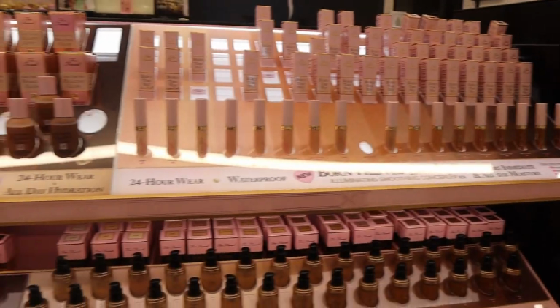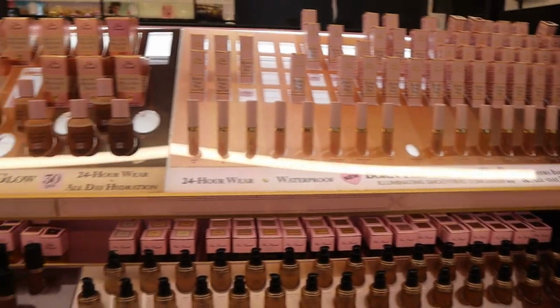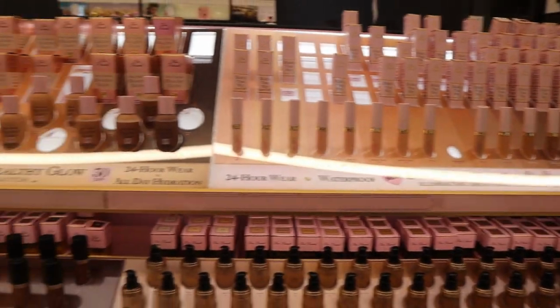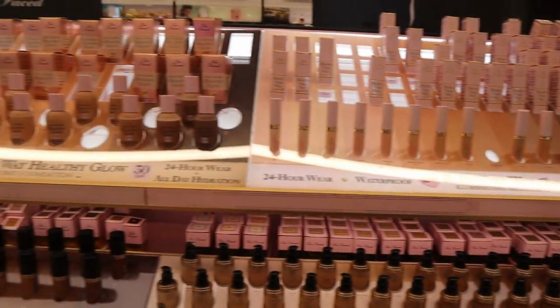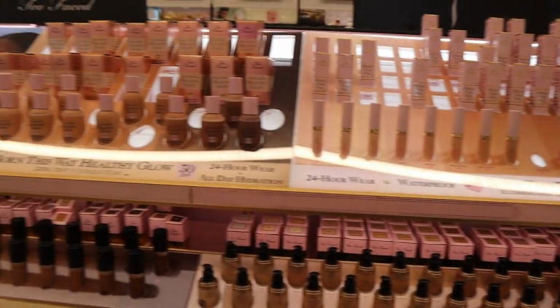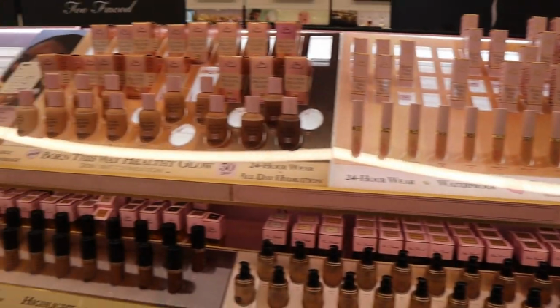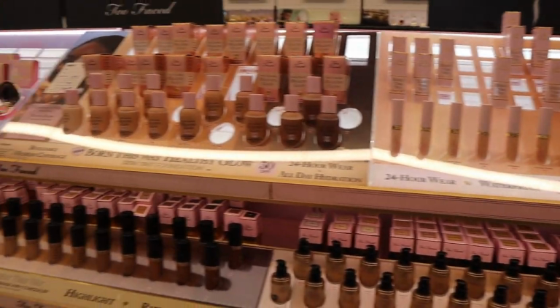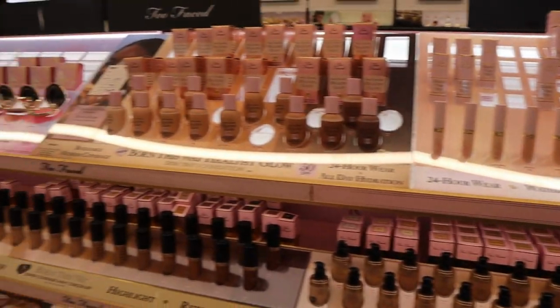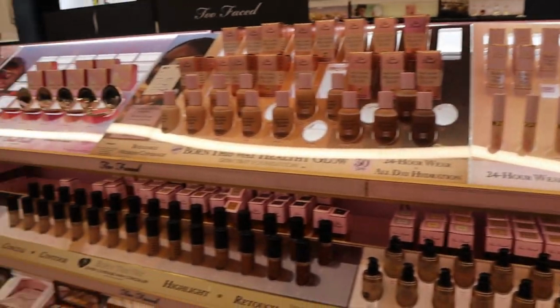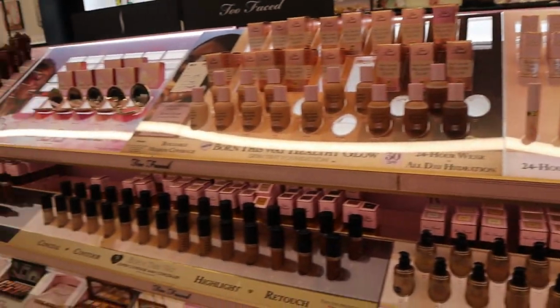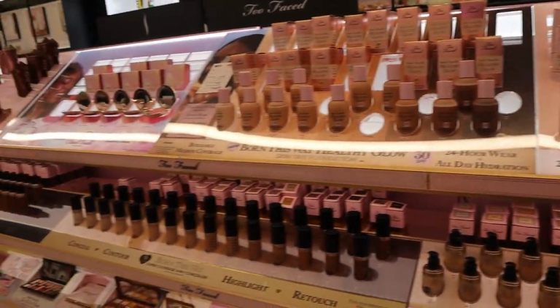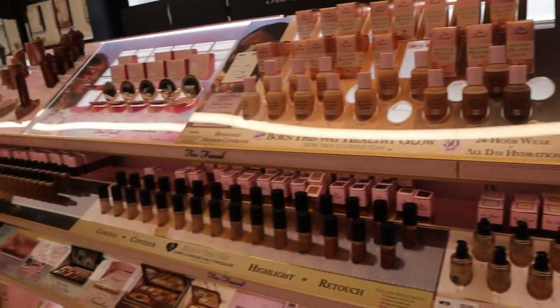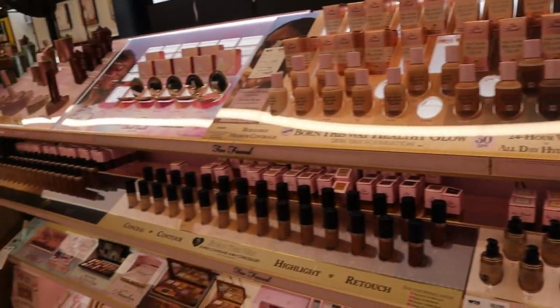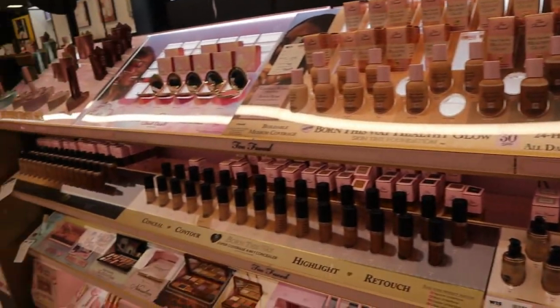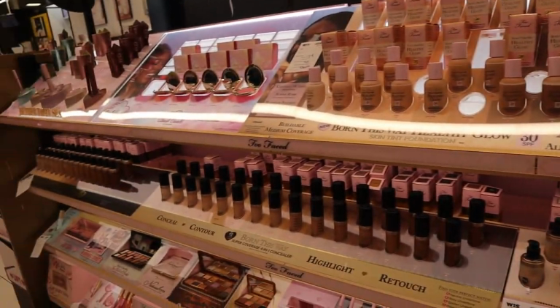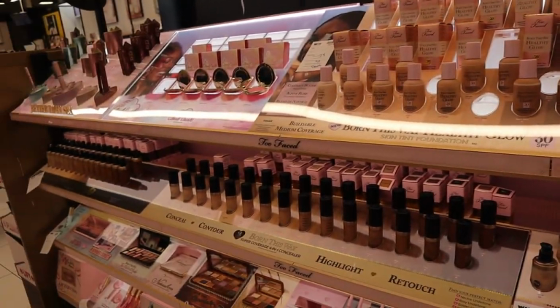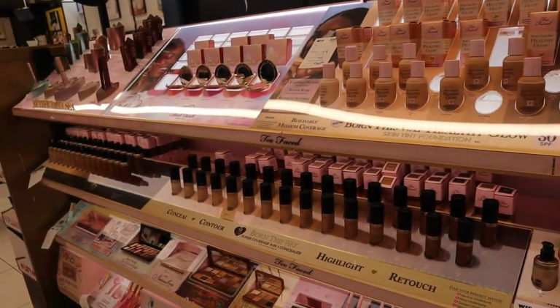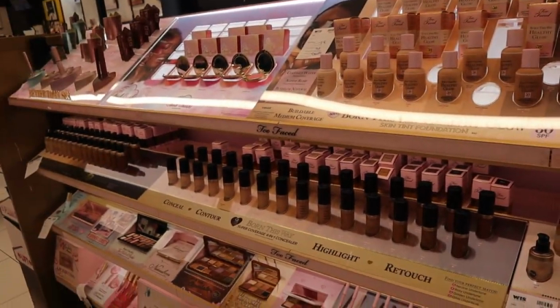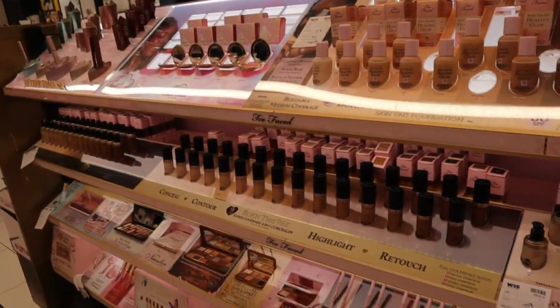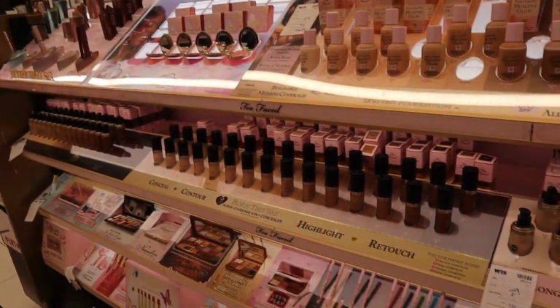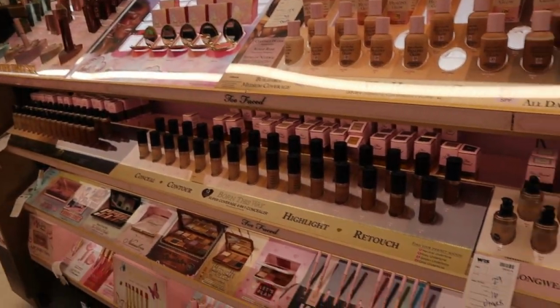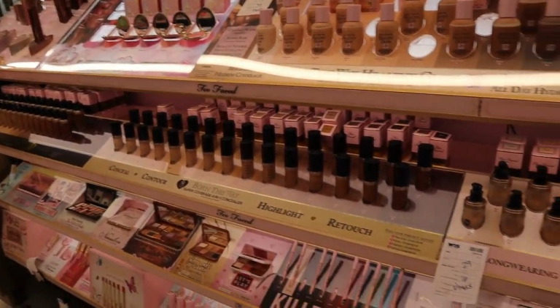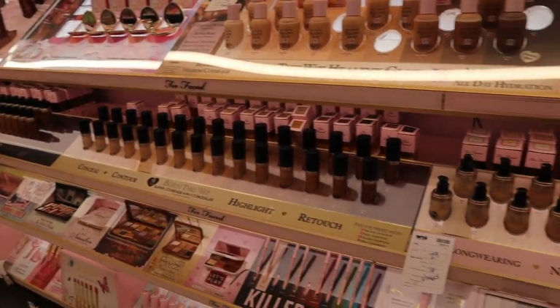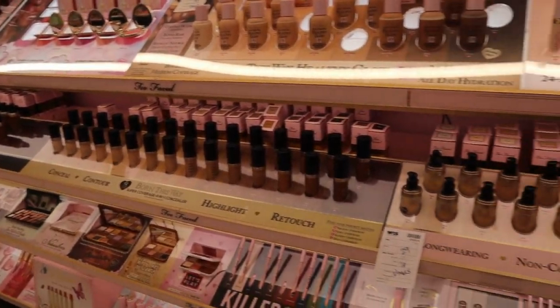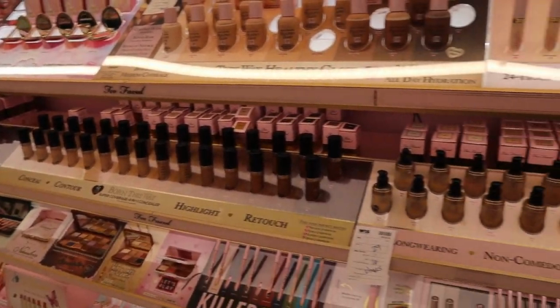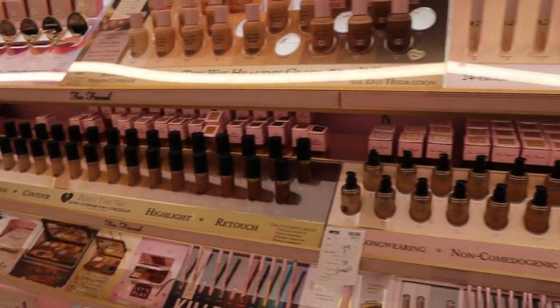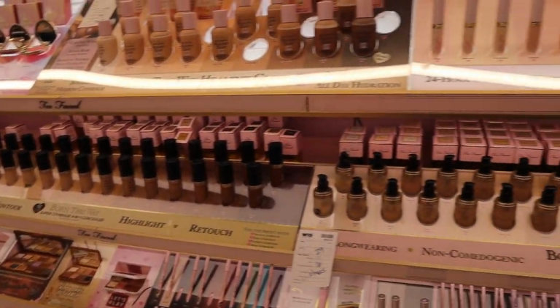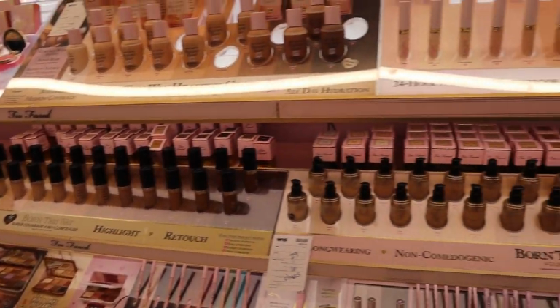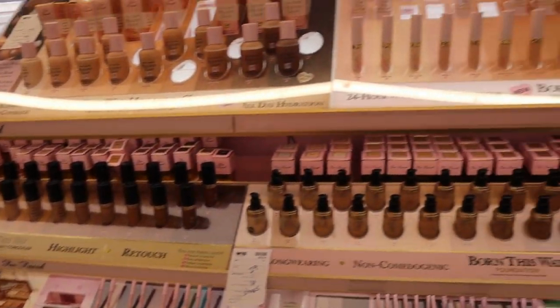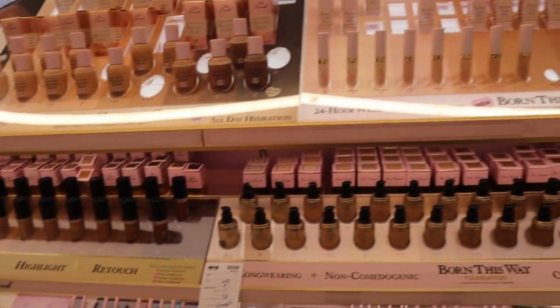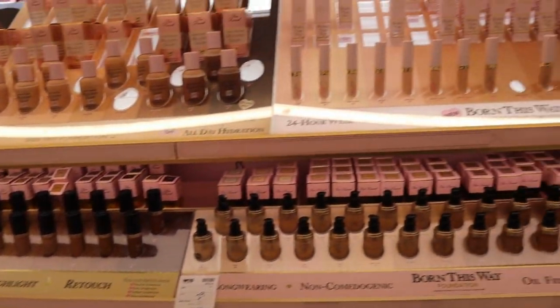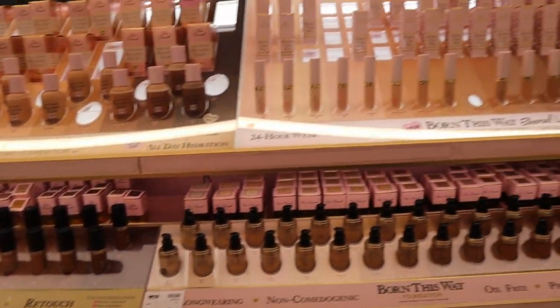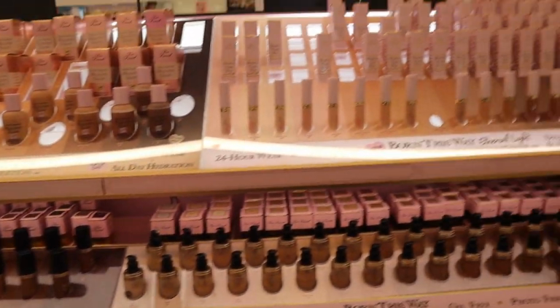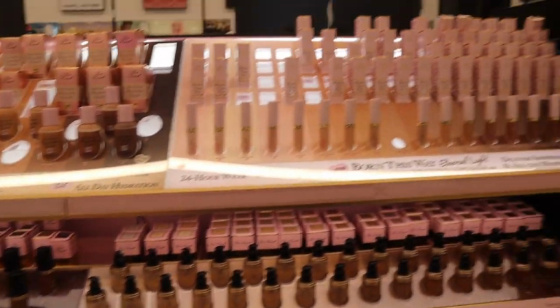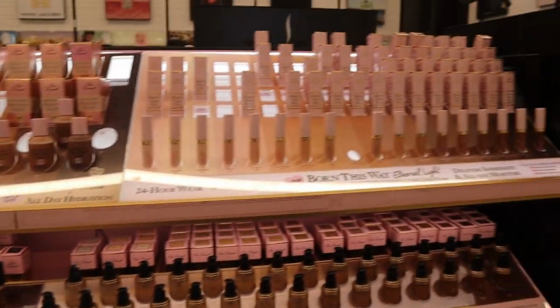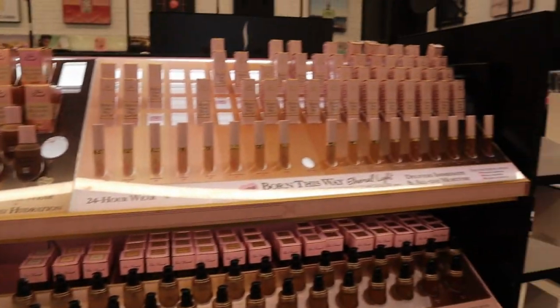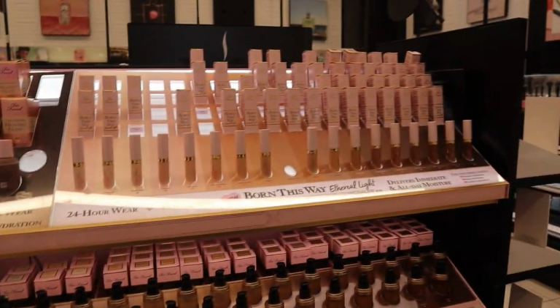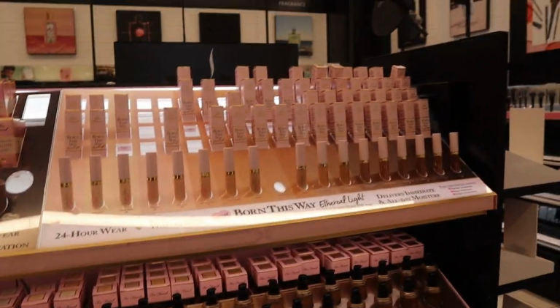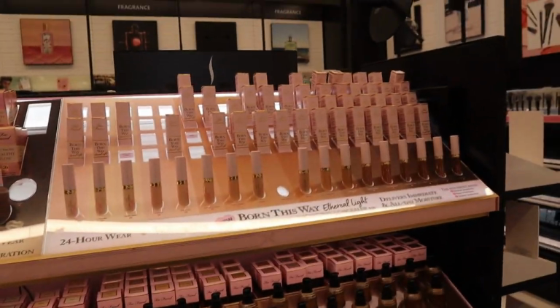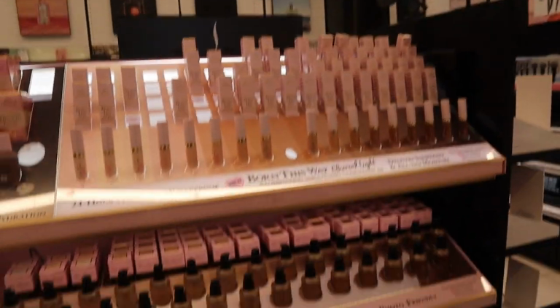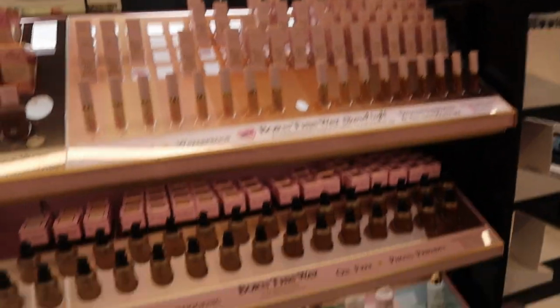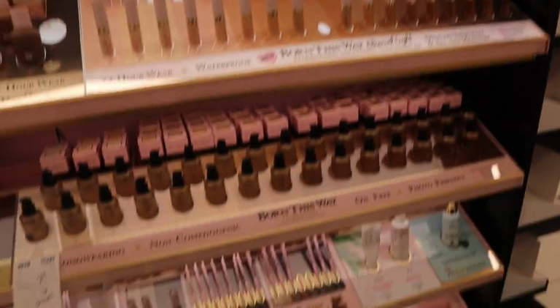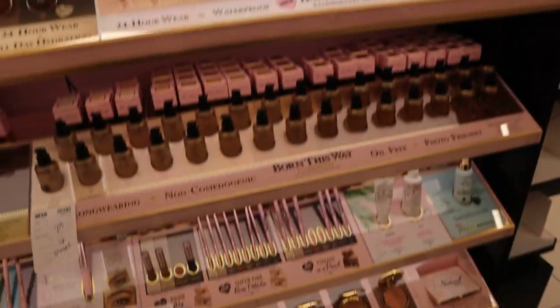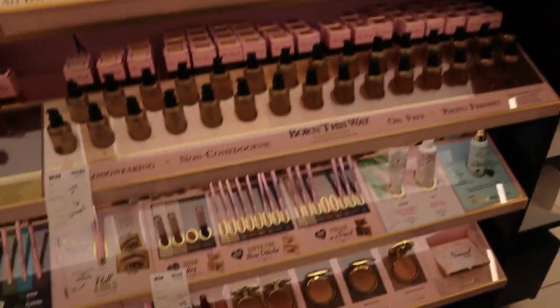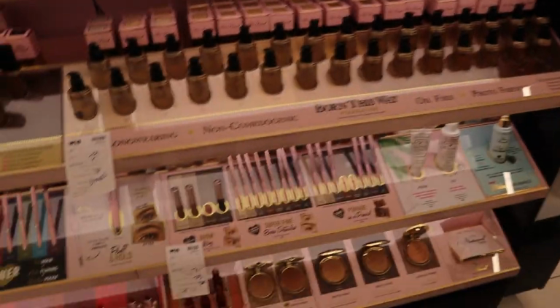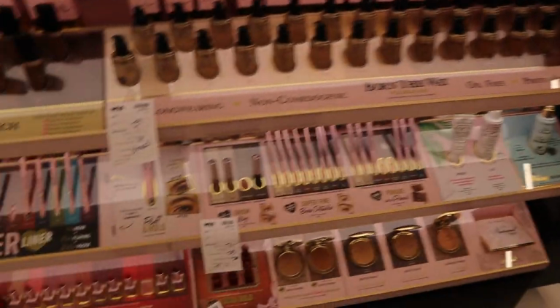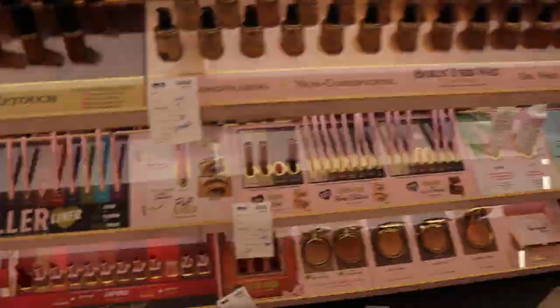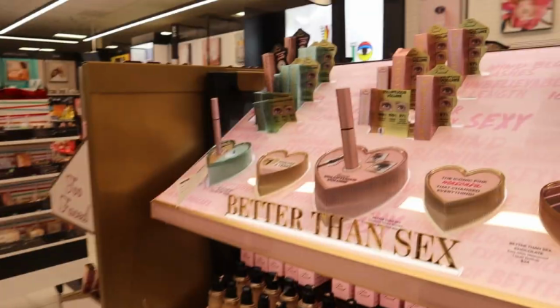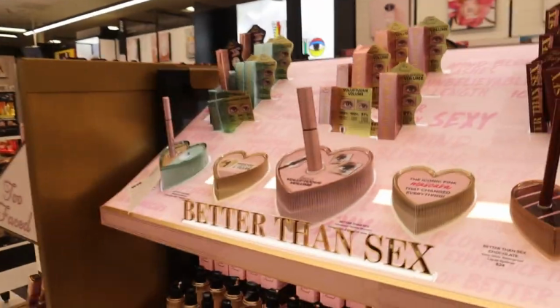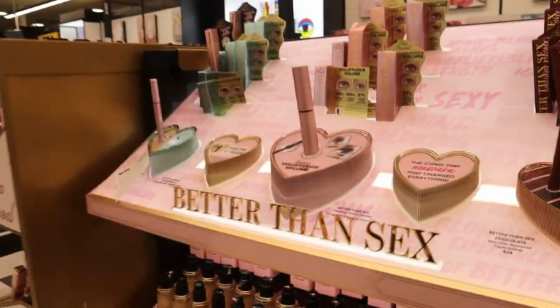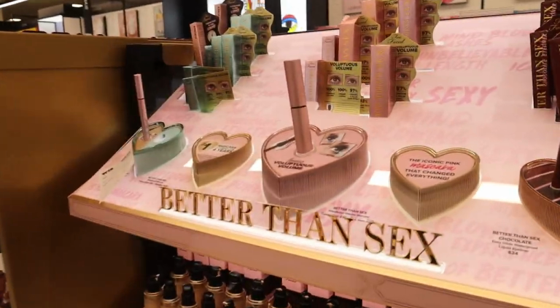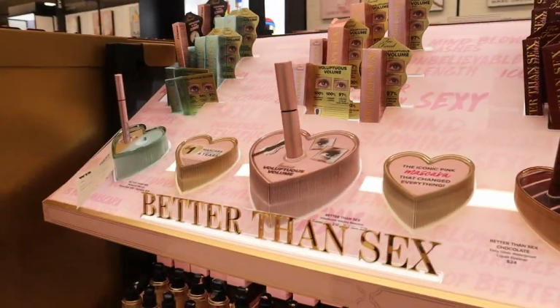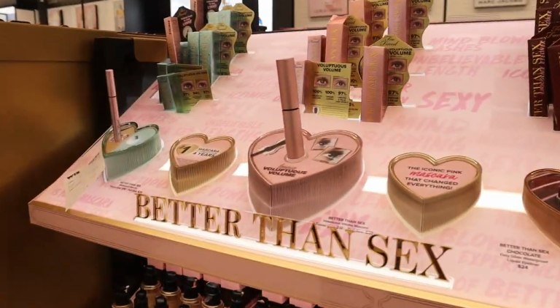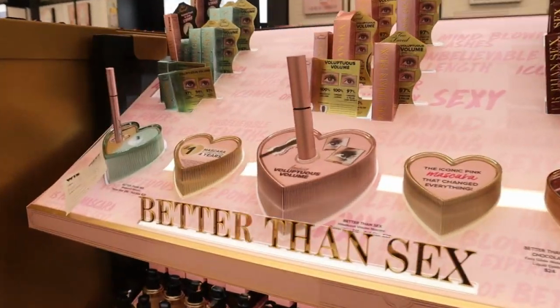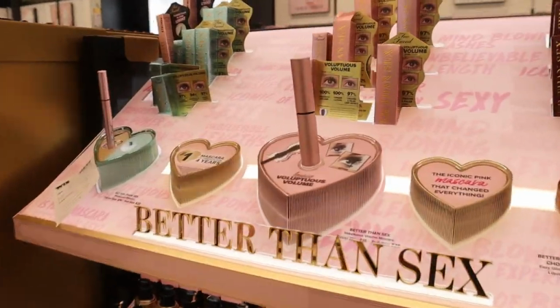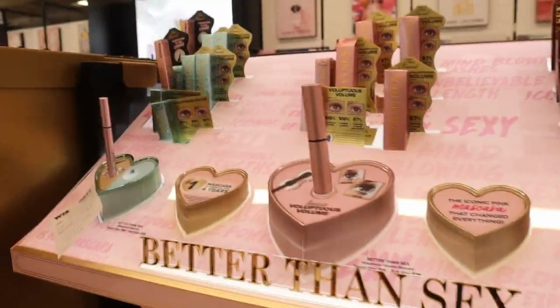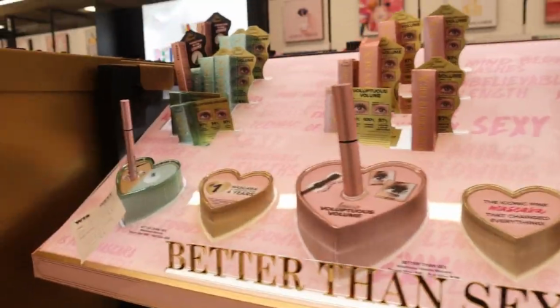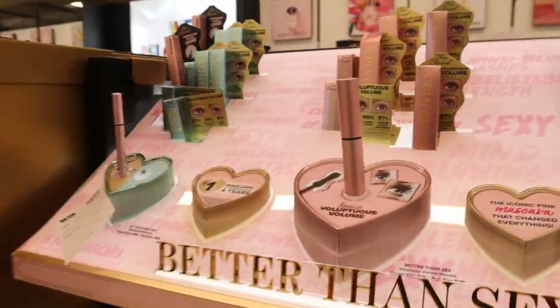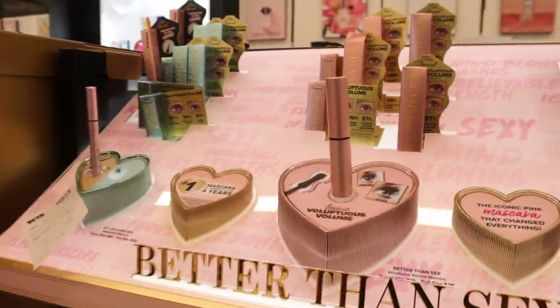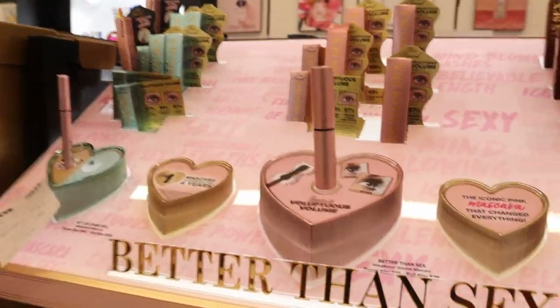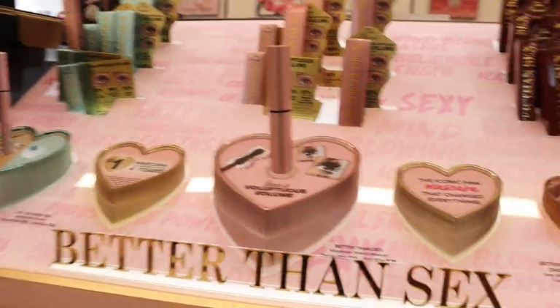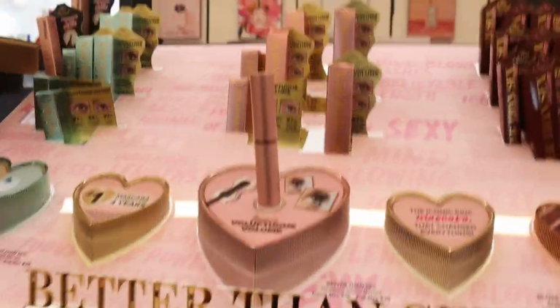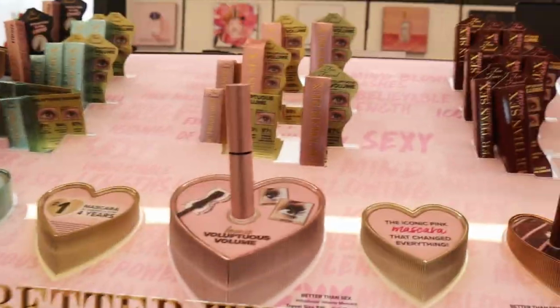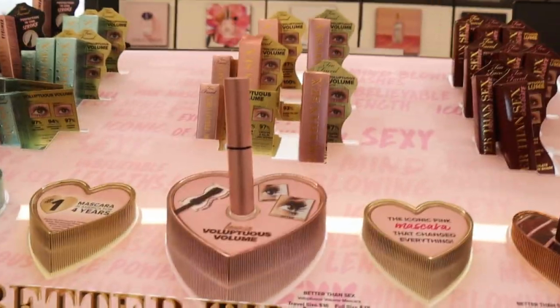Oh look how cute the Too Faced section is — it's so cute and pink, I love it. And not the Better Than Sex mascara!